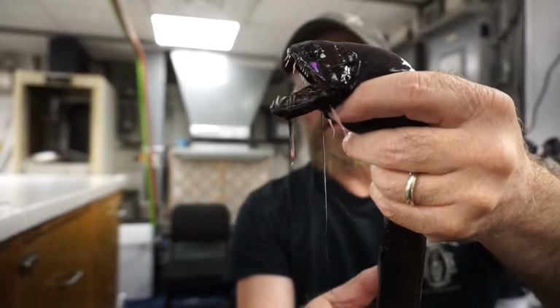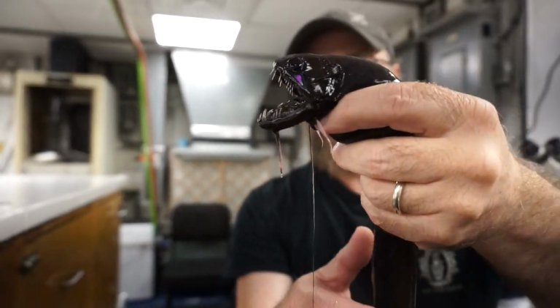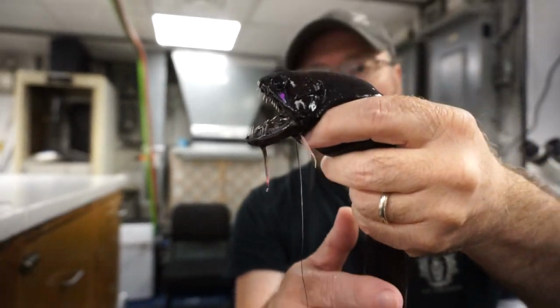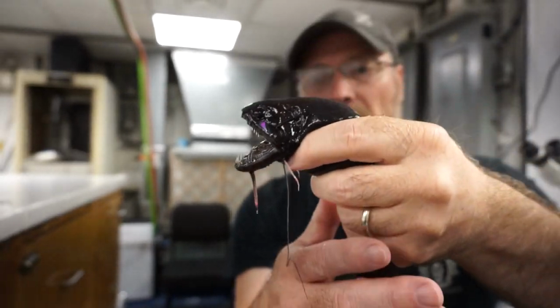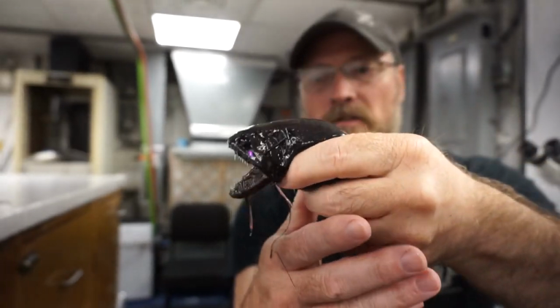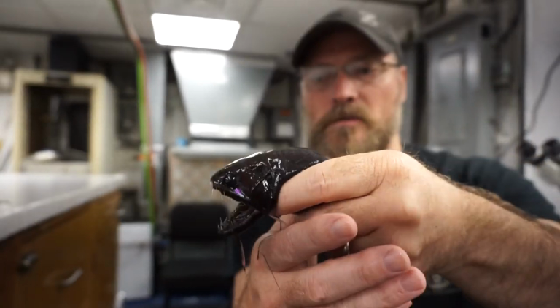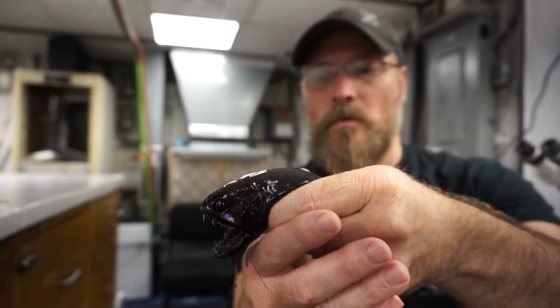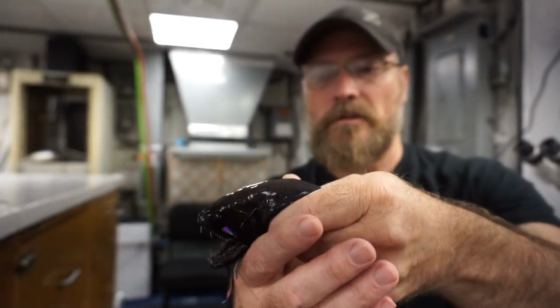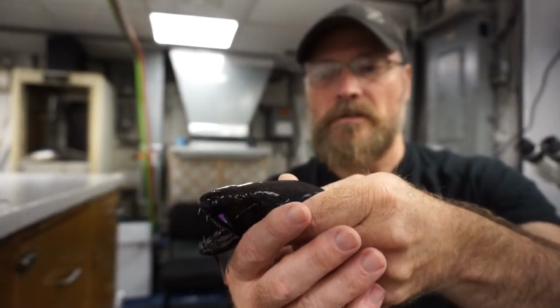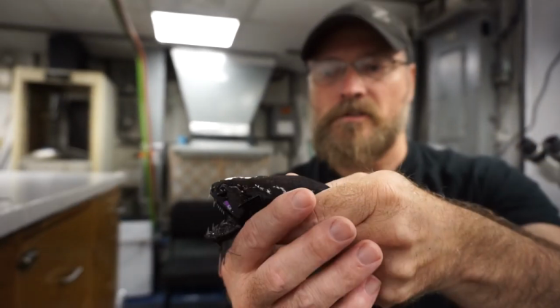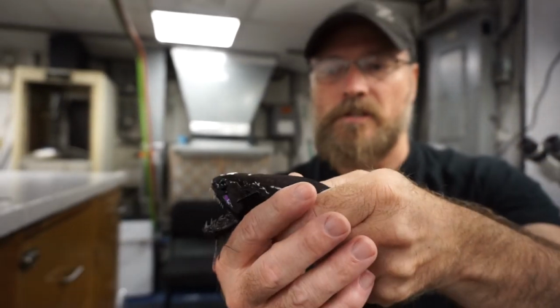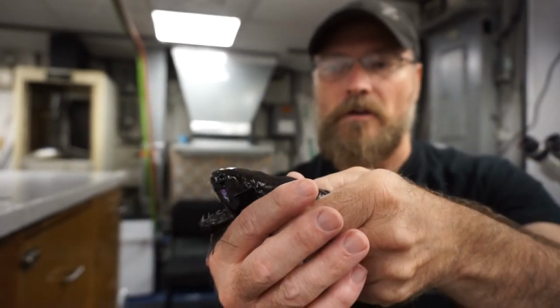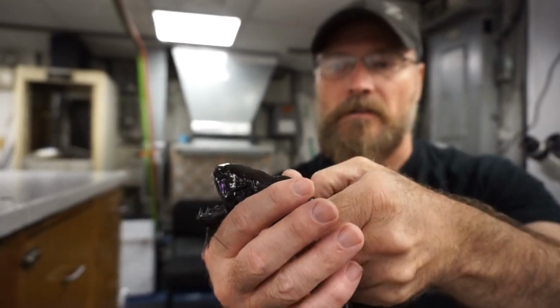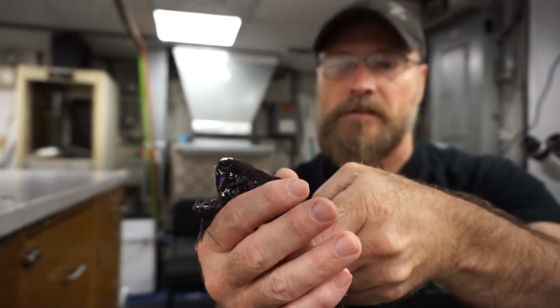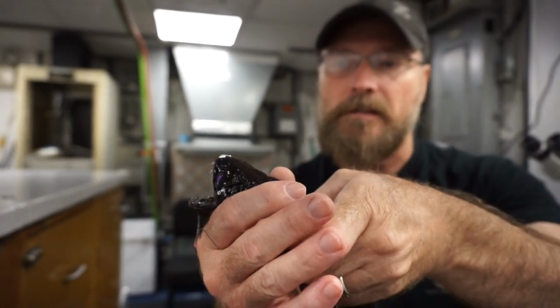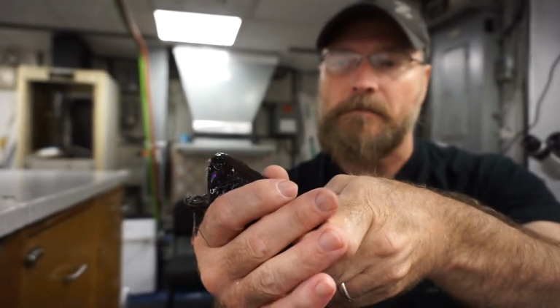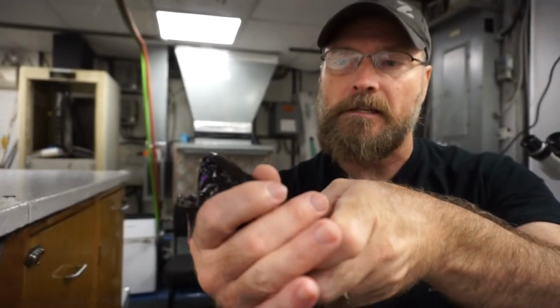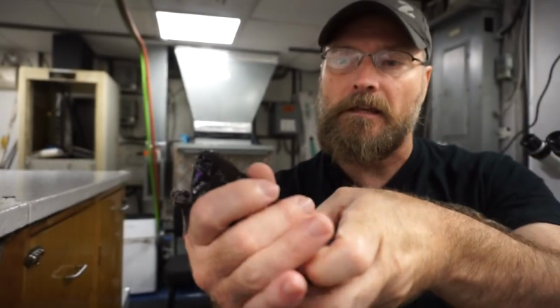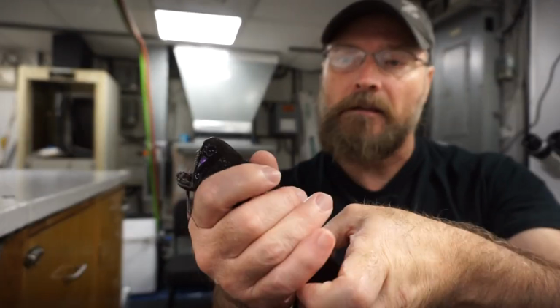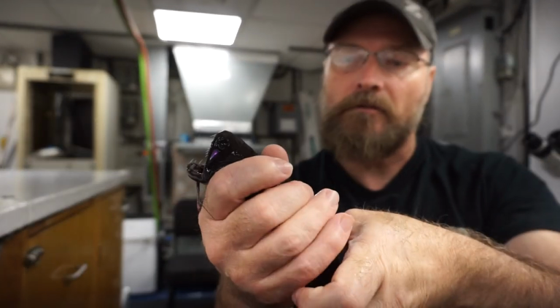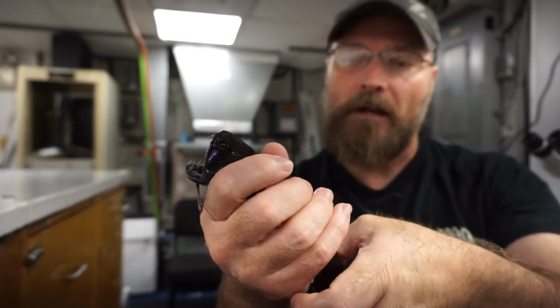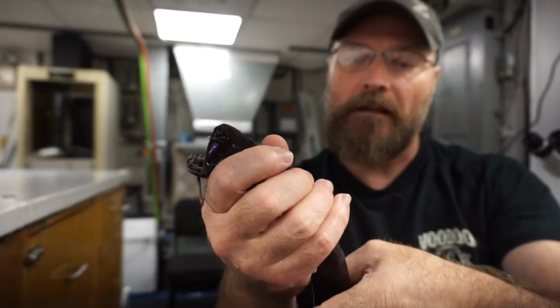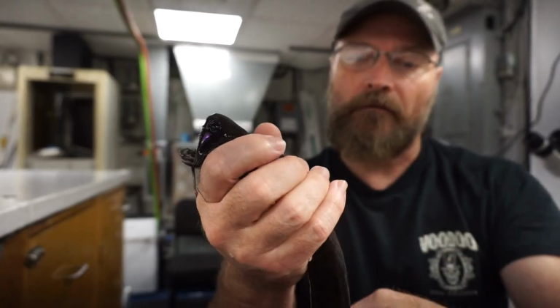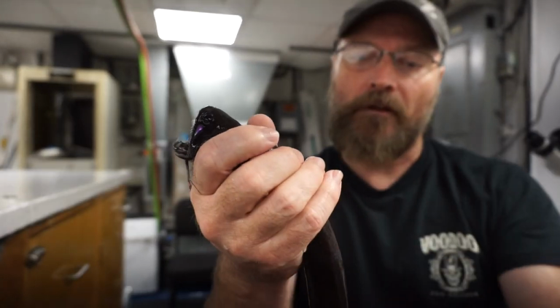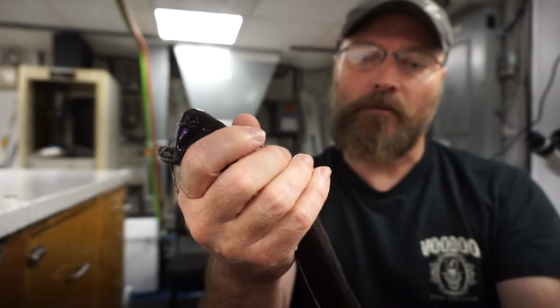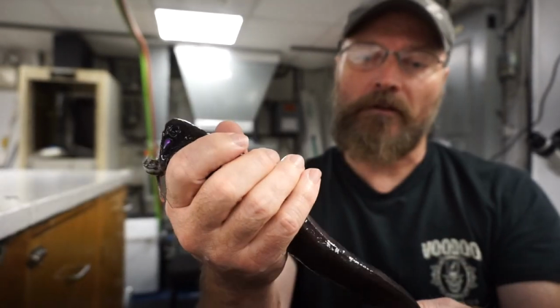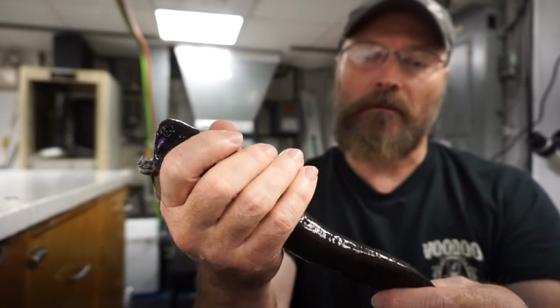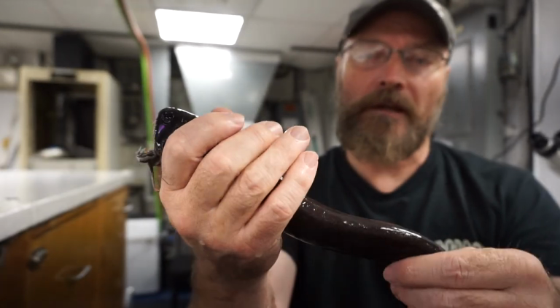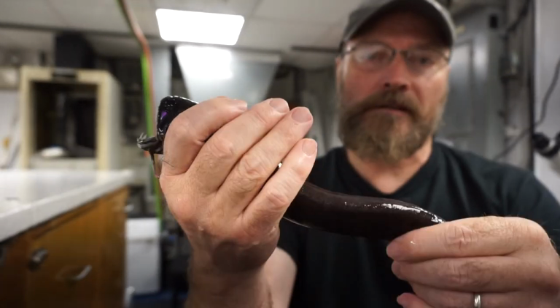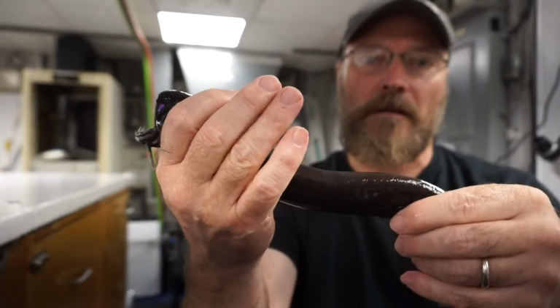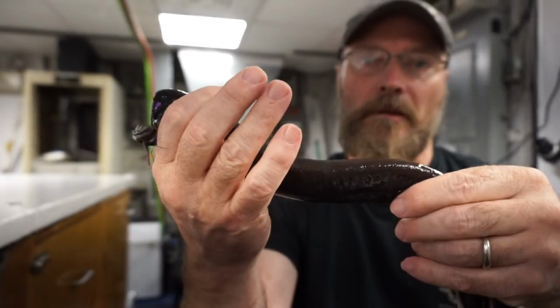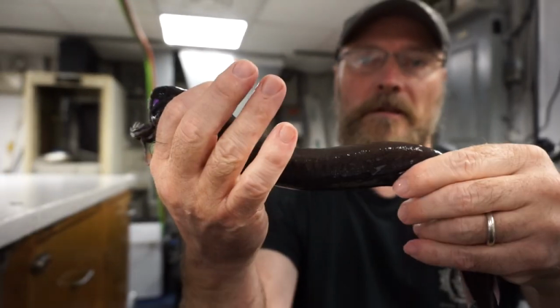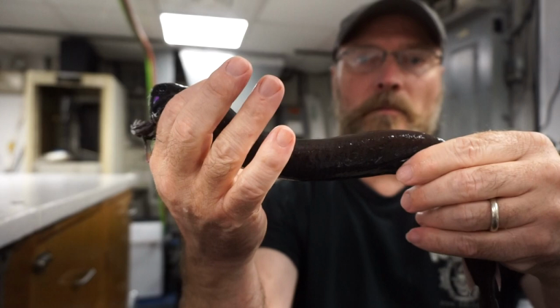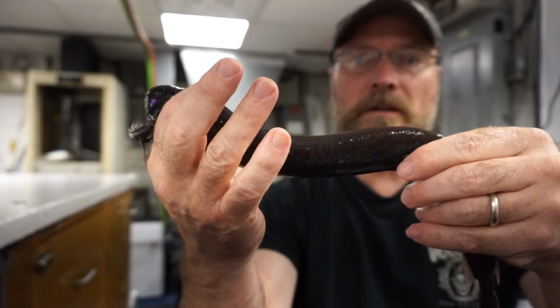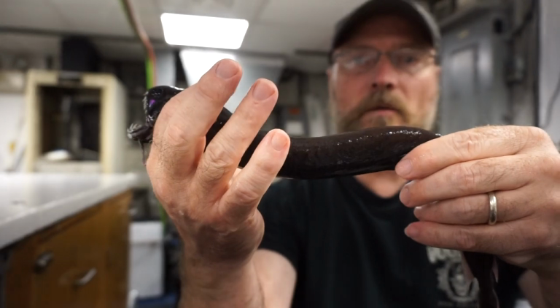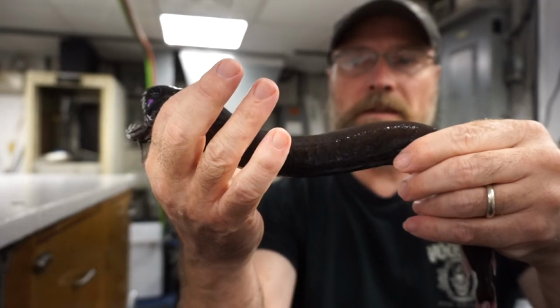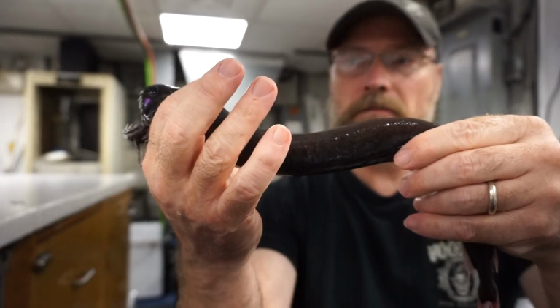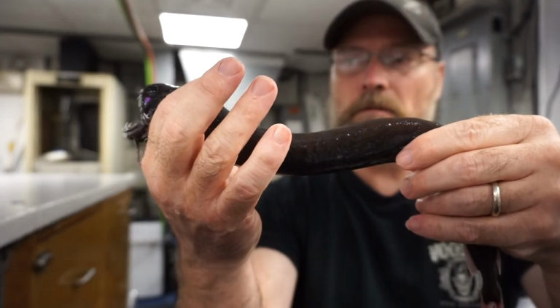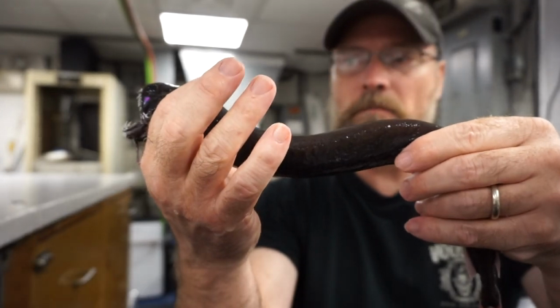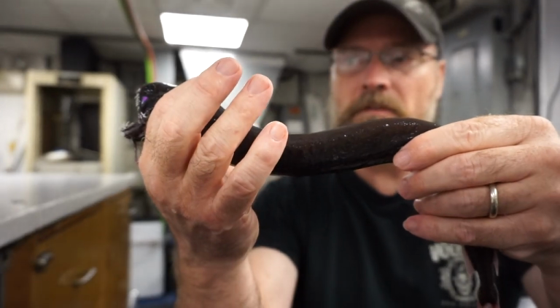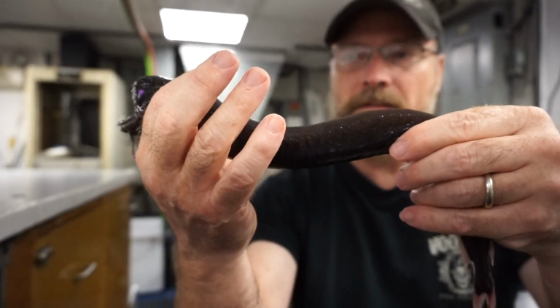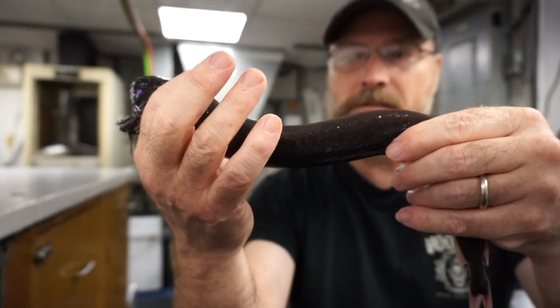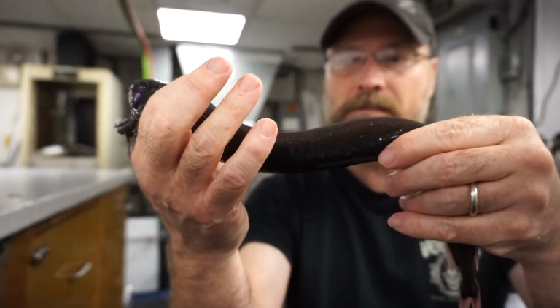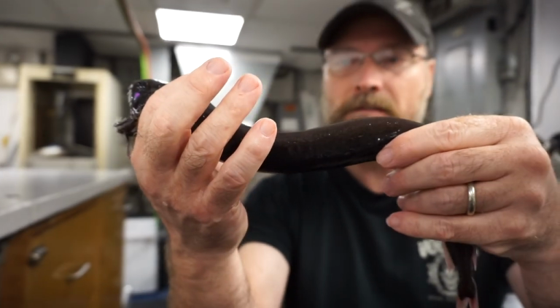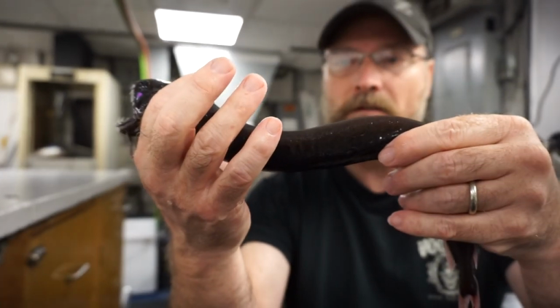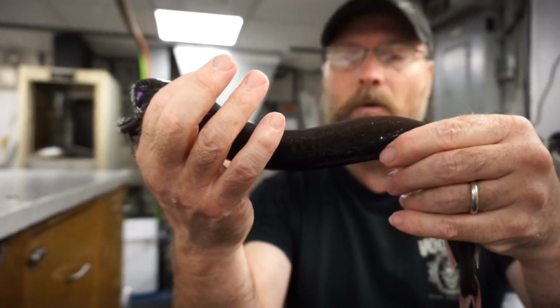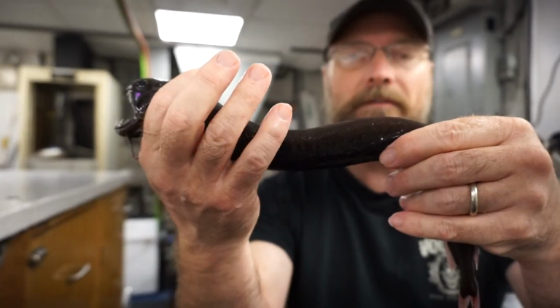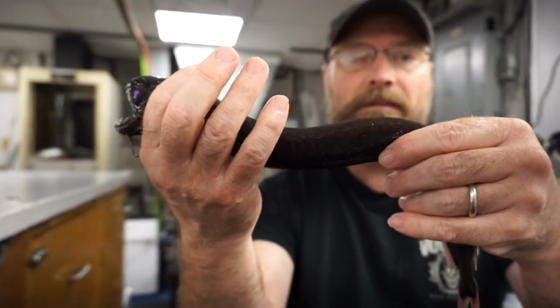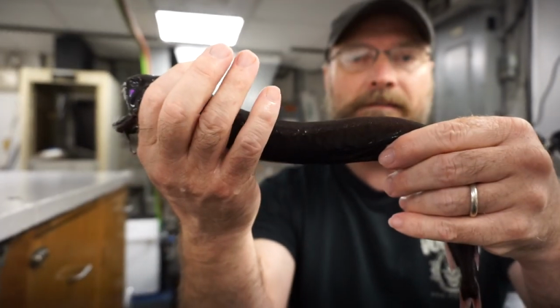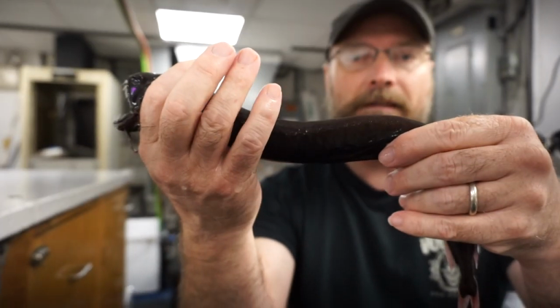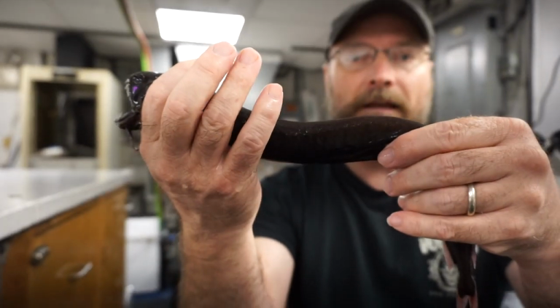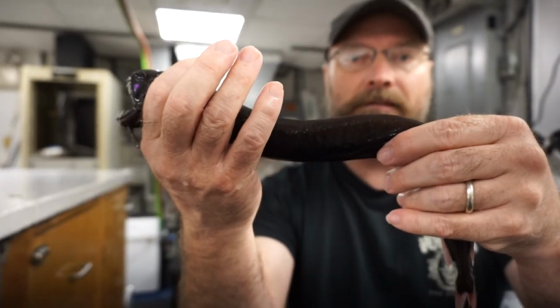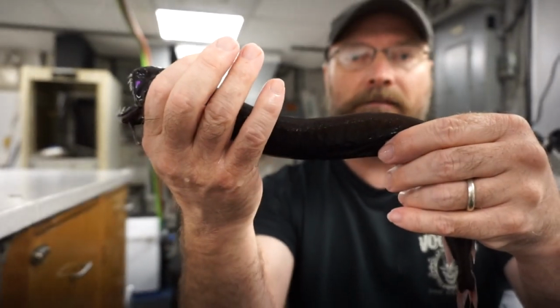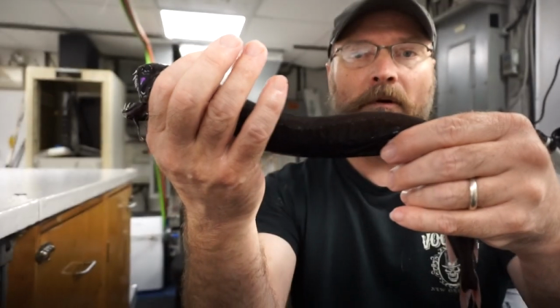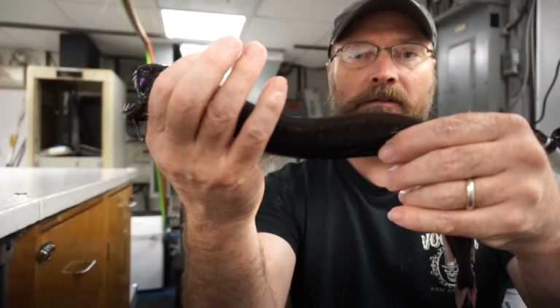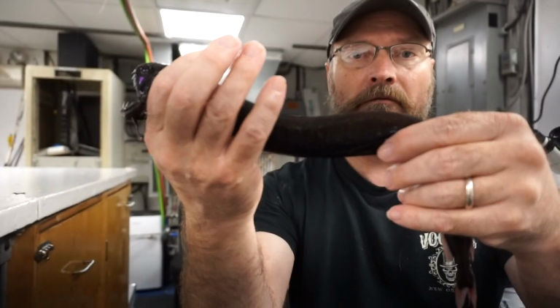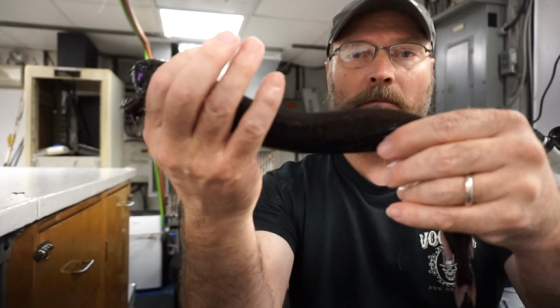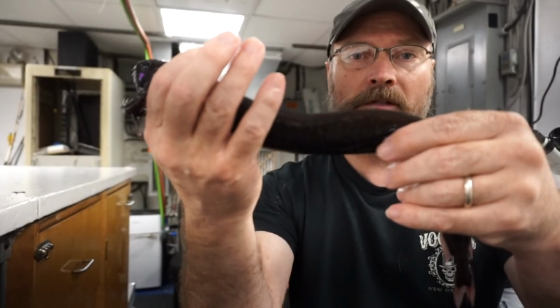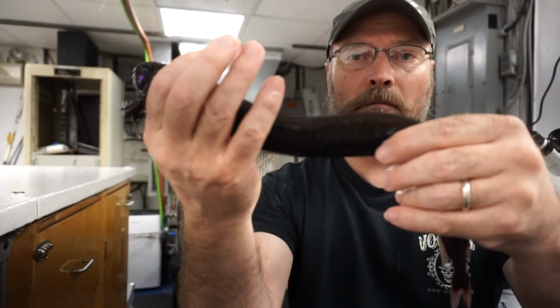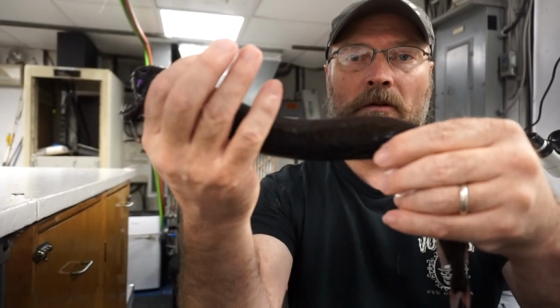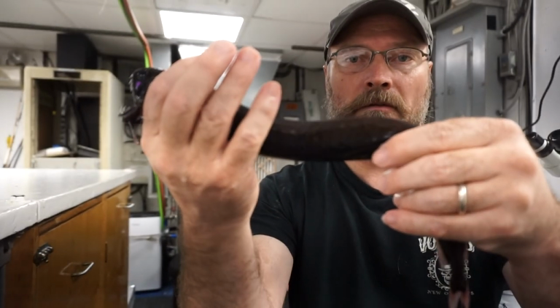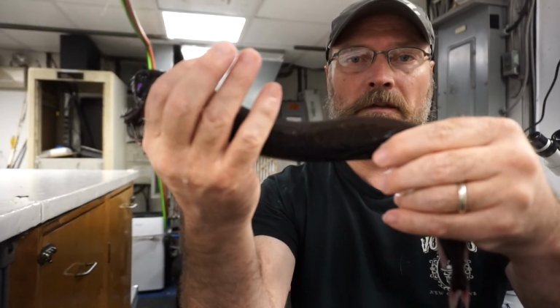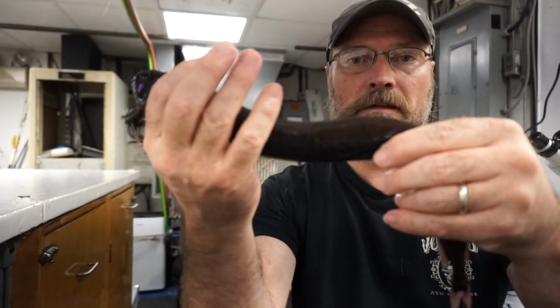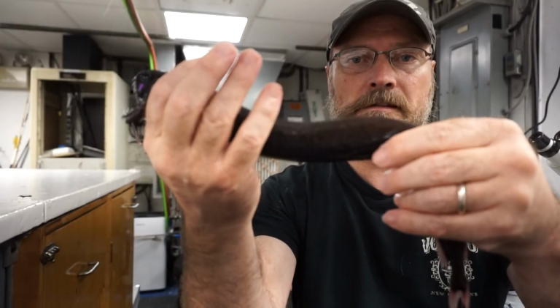But I just wanted to share this deep sea dragonfish with you because typically we don't get them quite this size. Most of them are smaller than this.